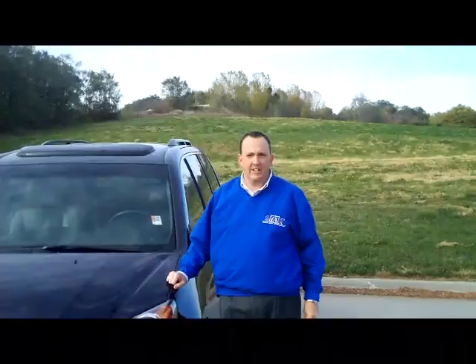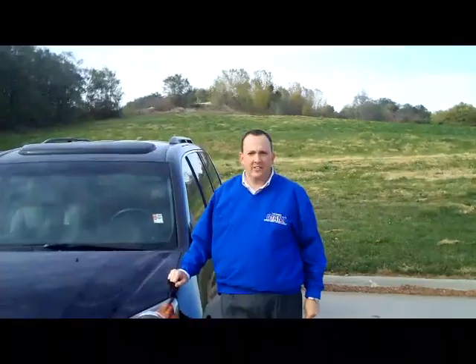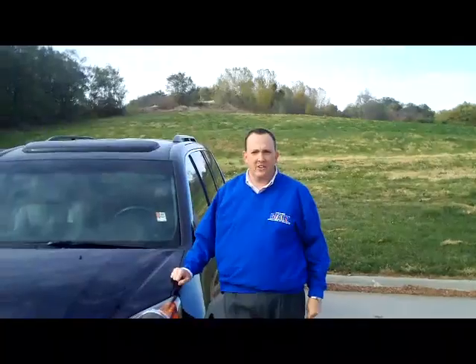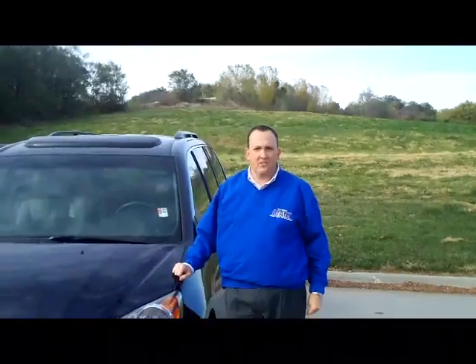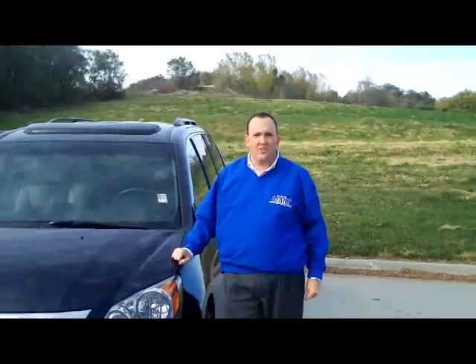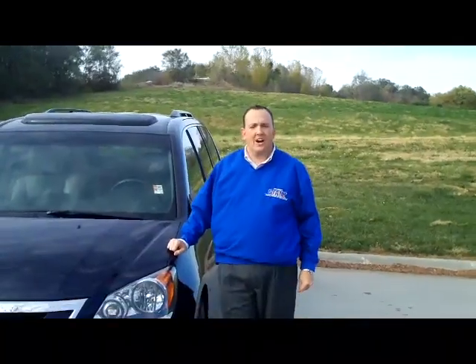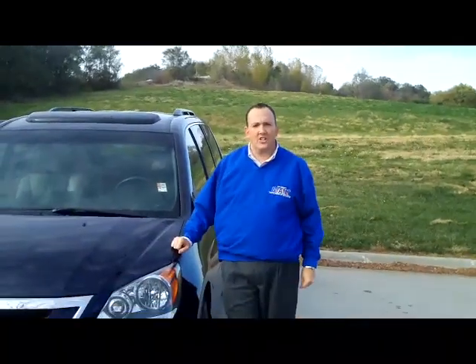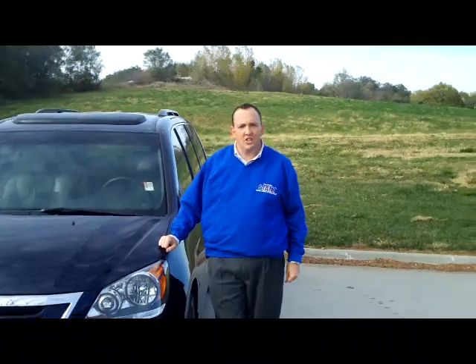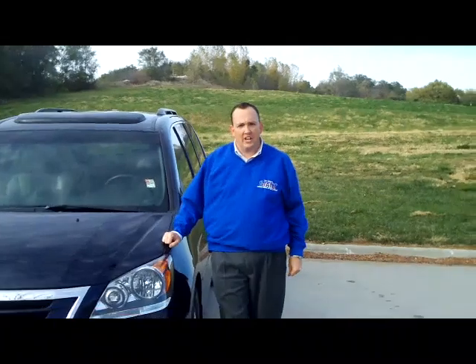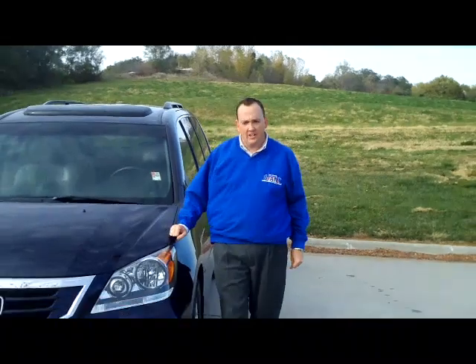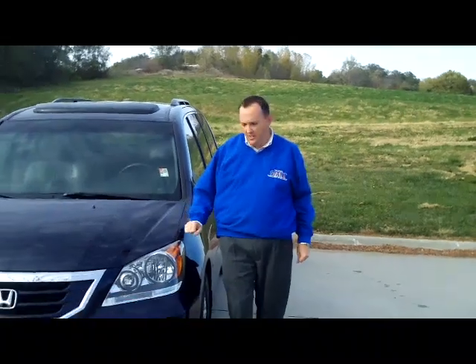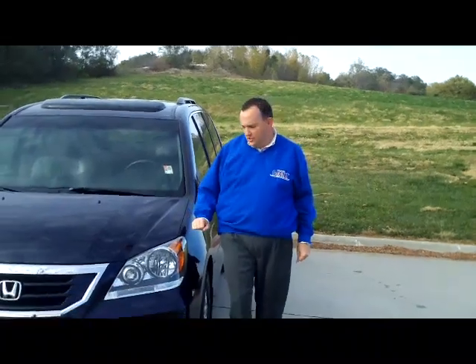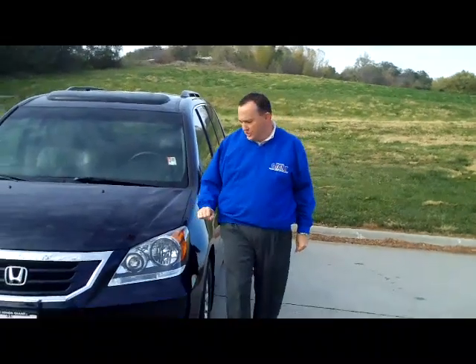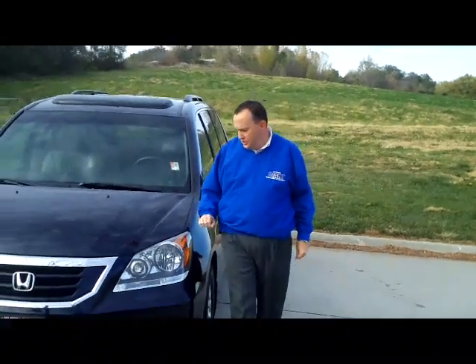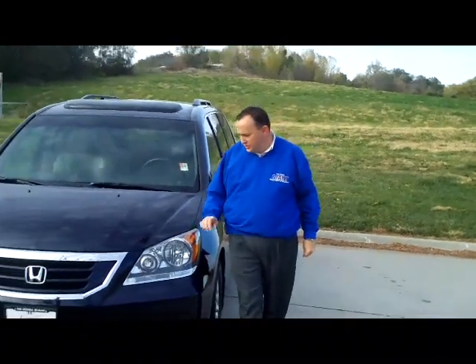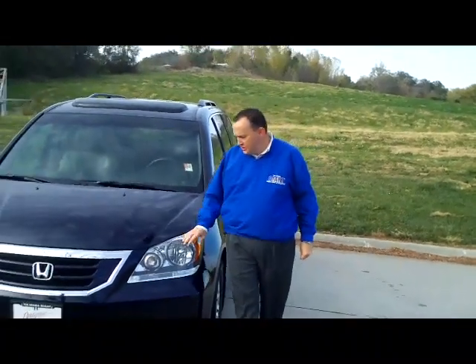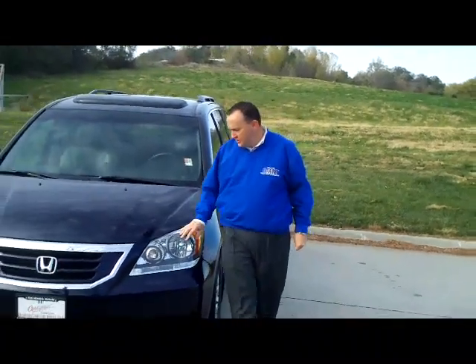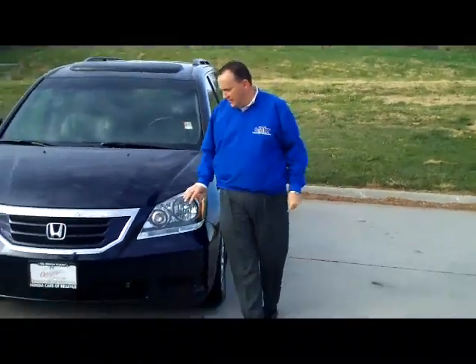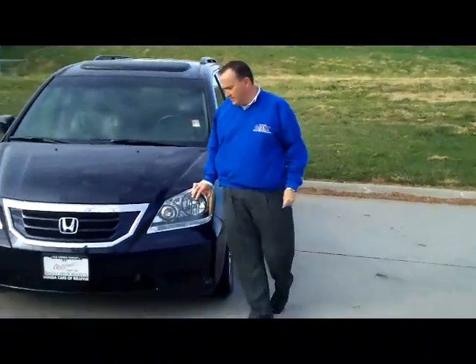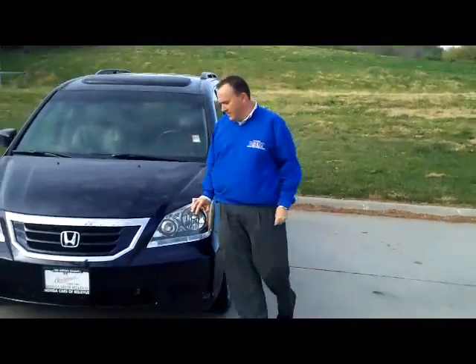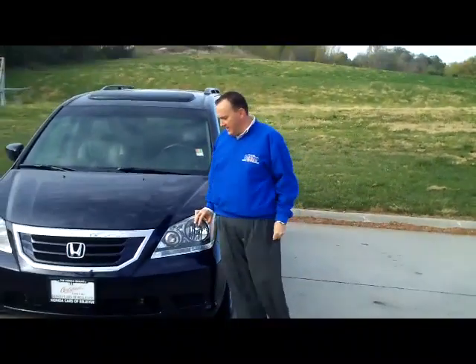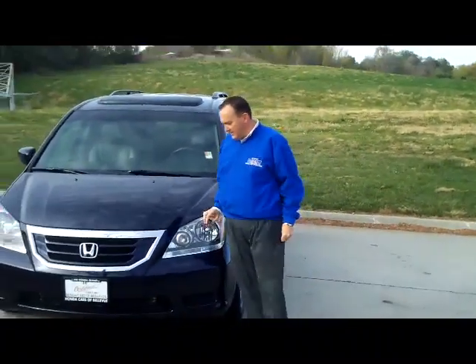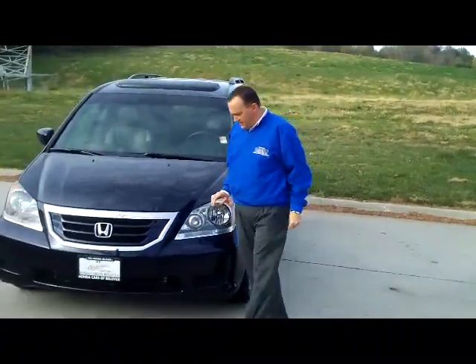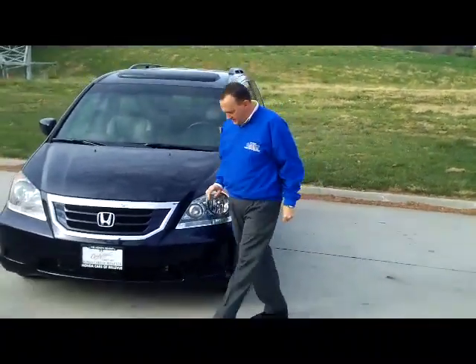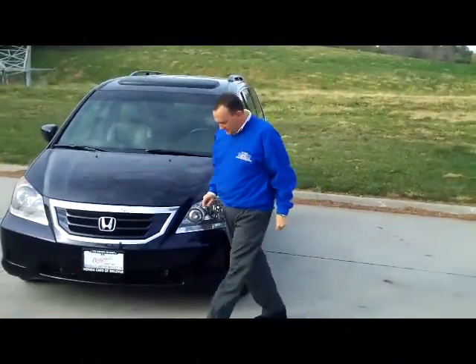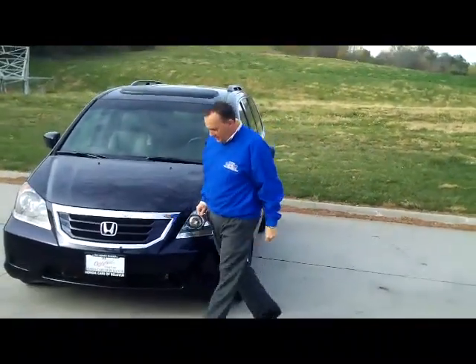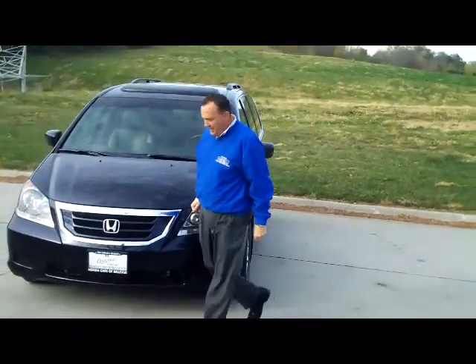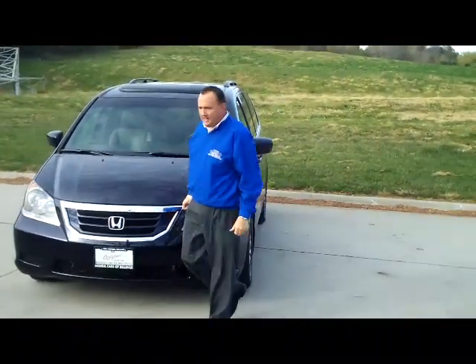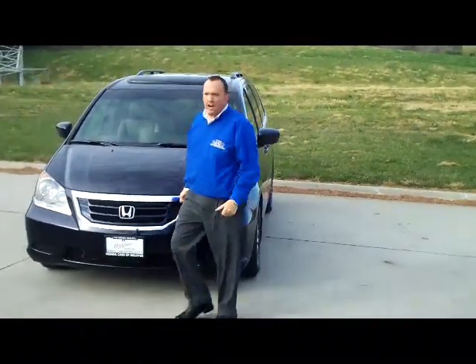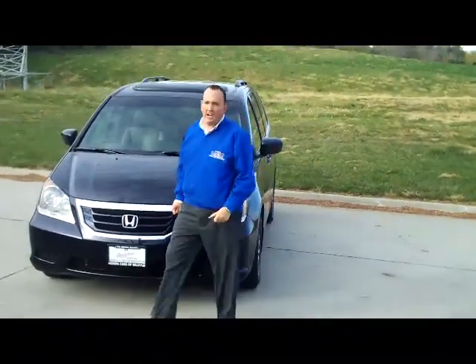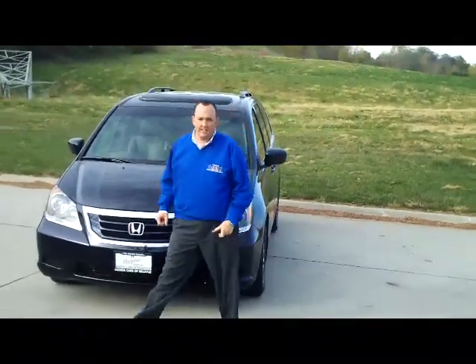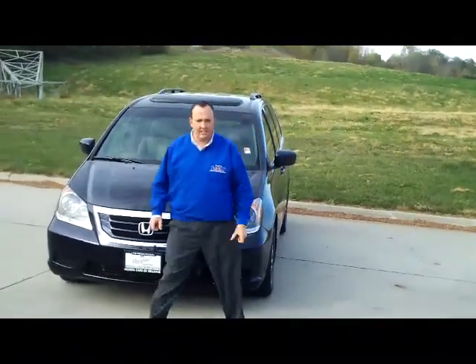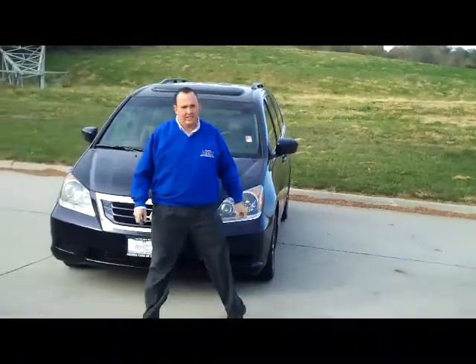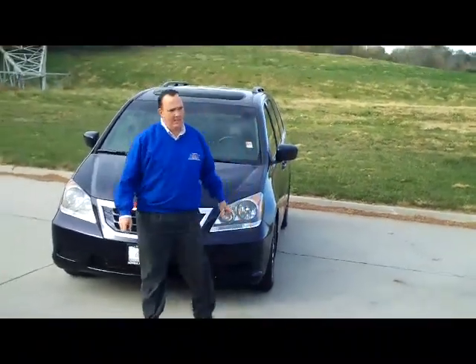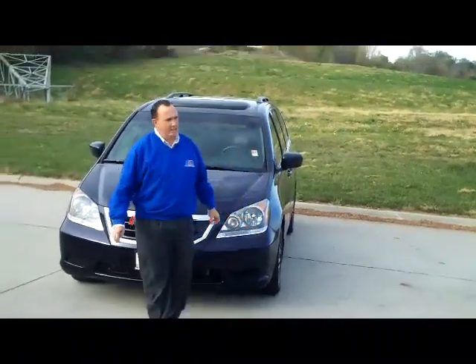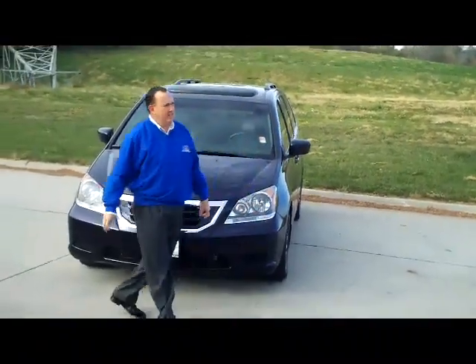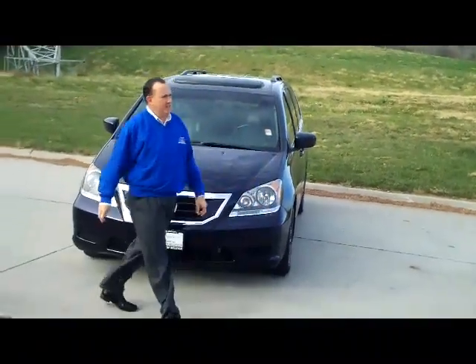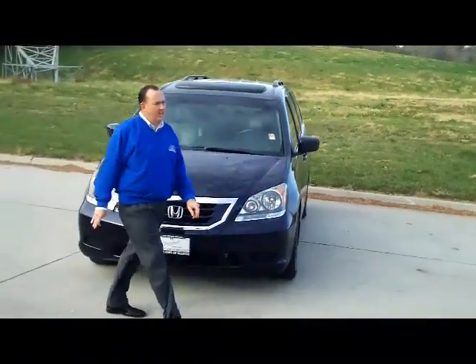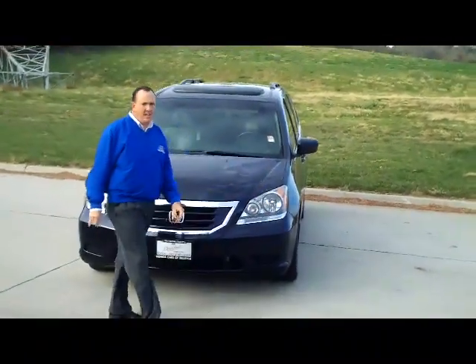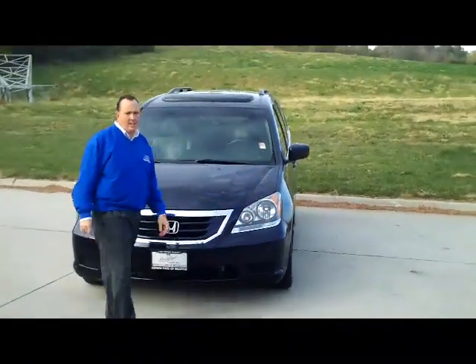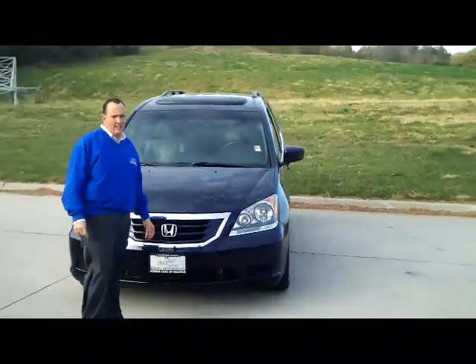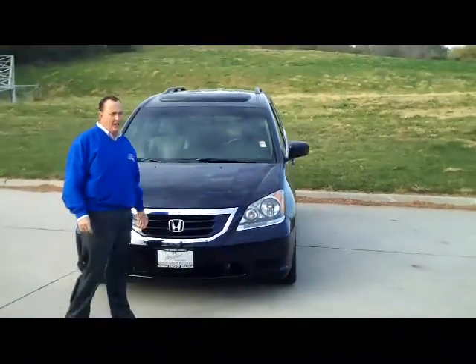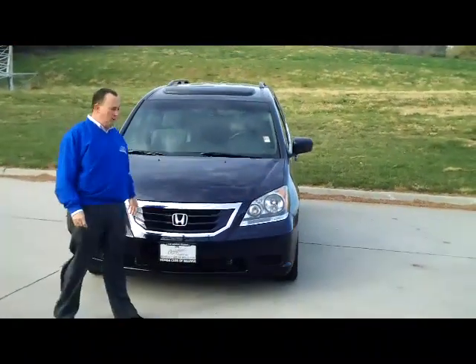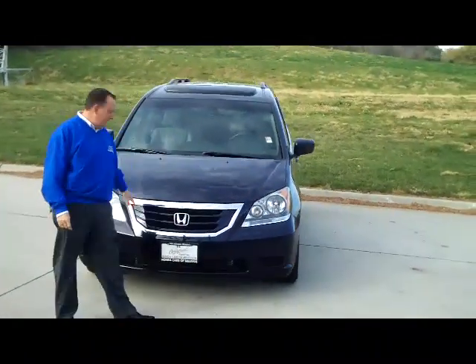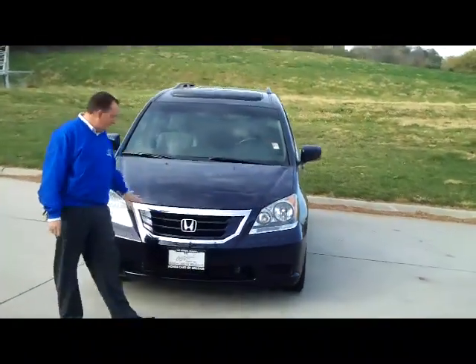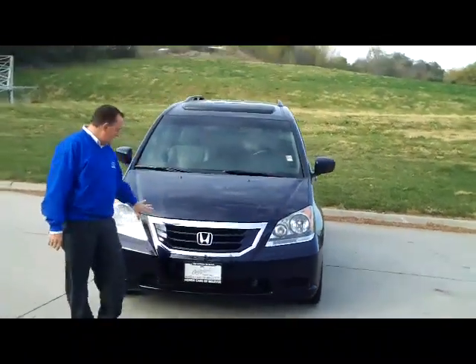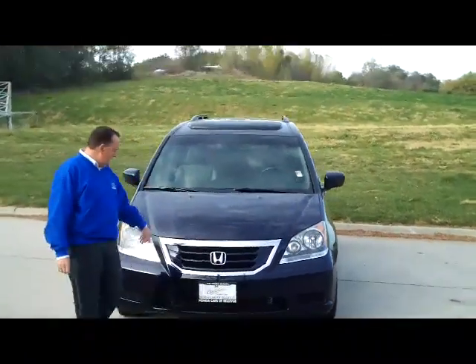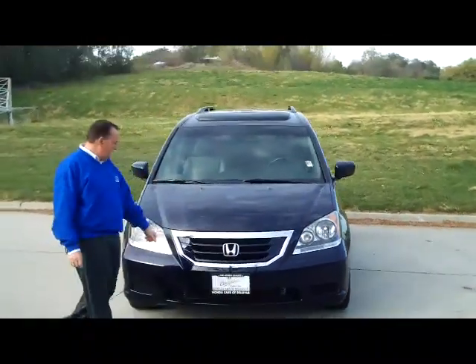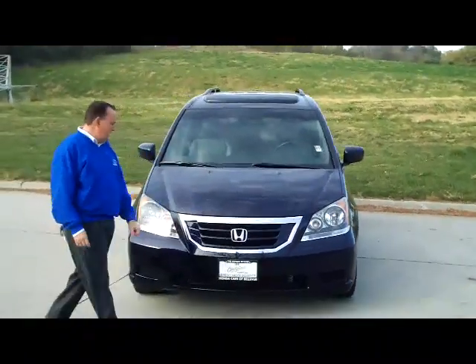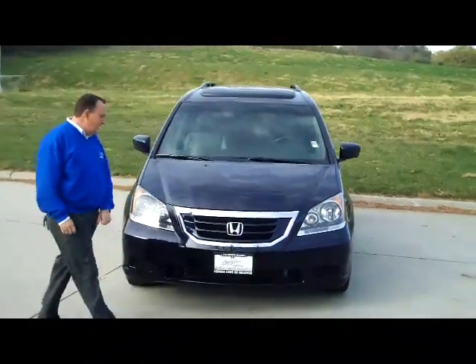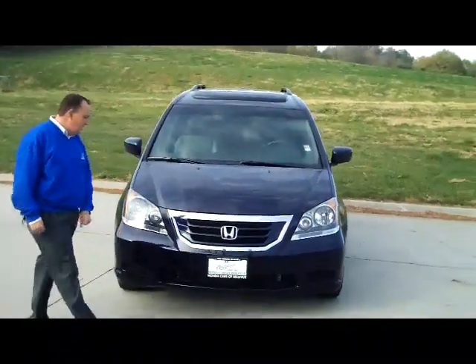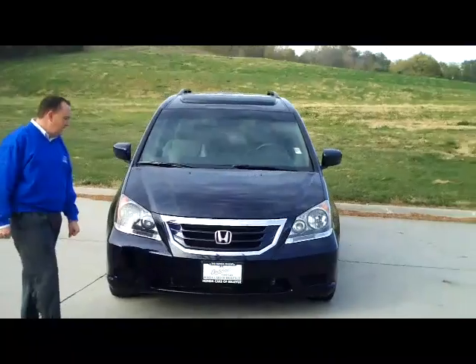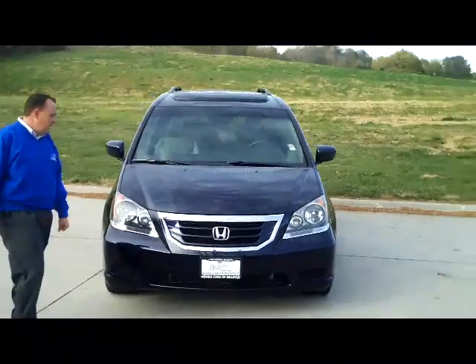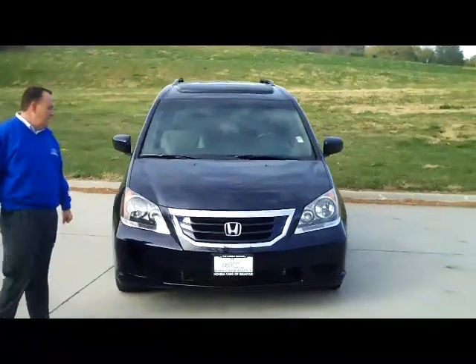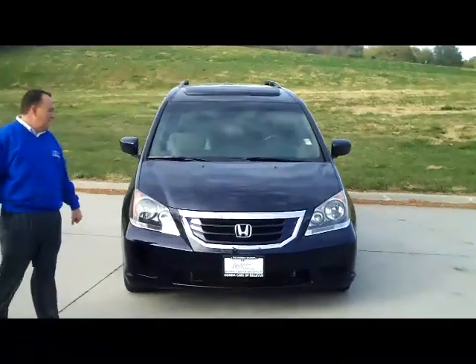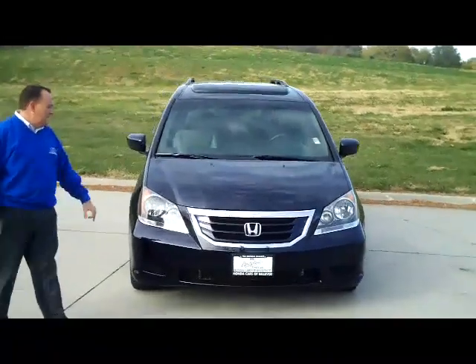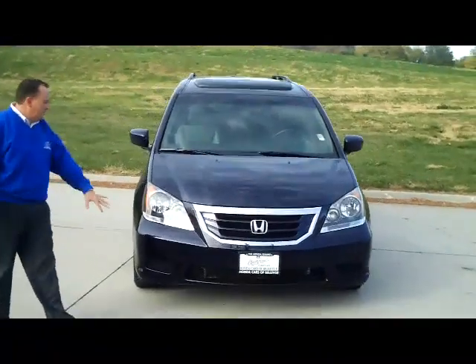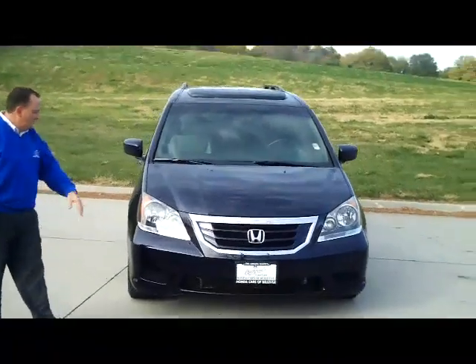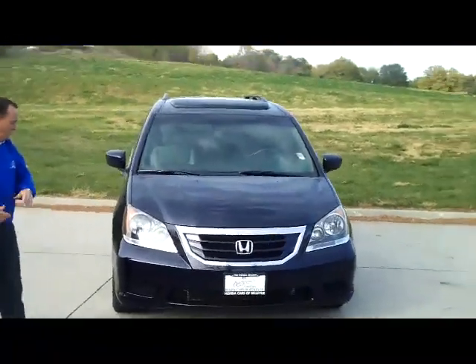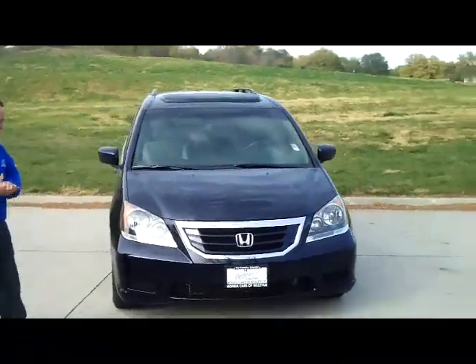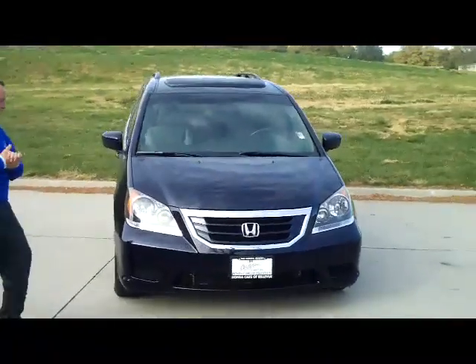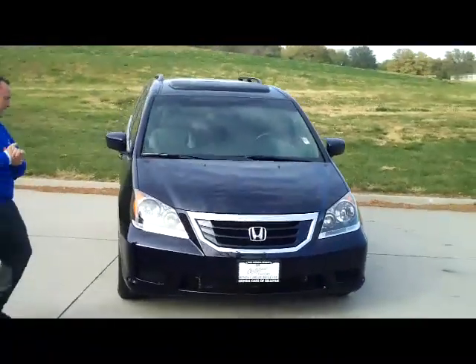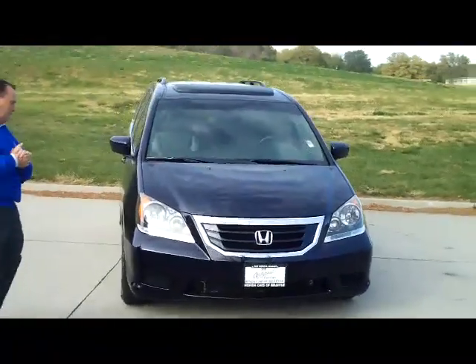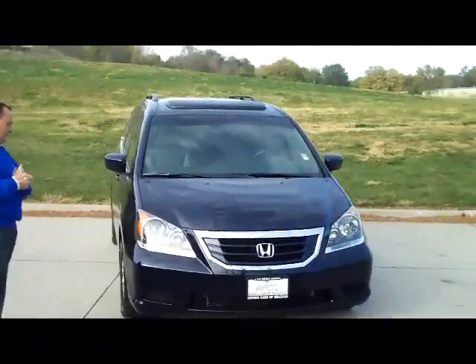I'm here to show you this 2008 Honda Odyssey EXL with DVD. It's a certified model.